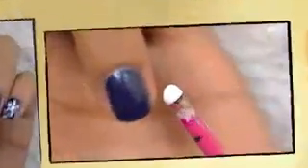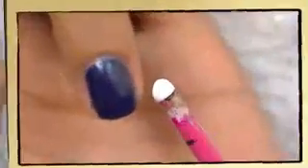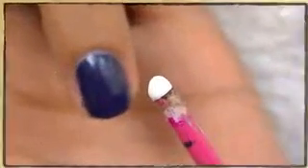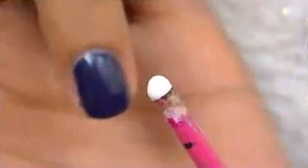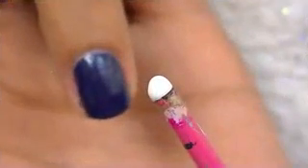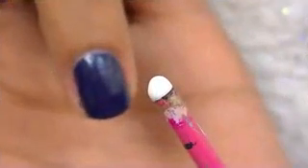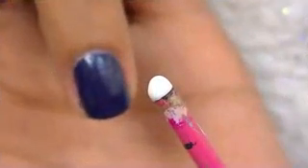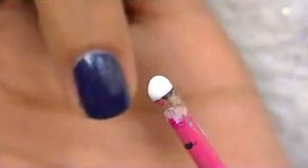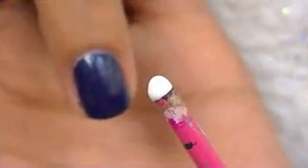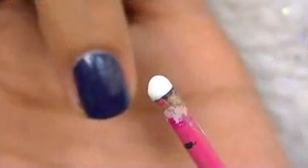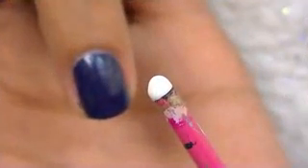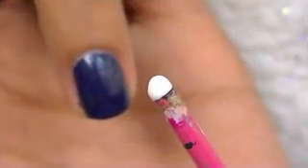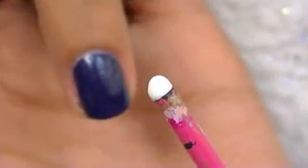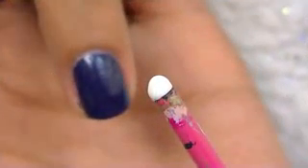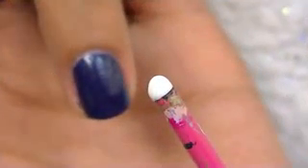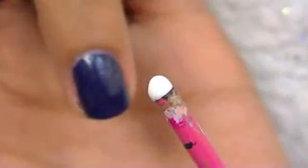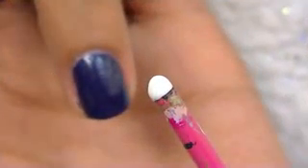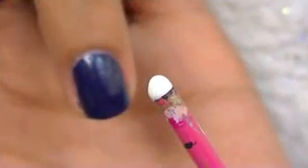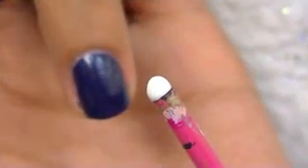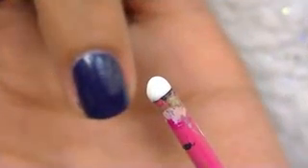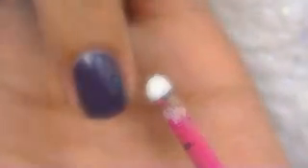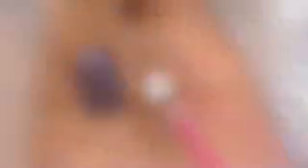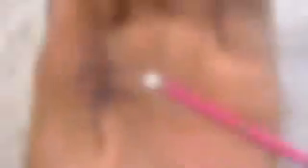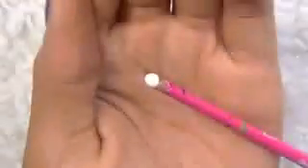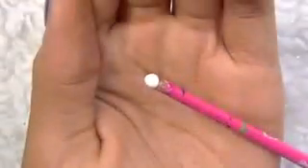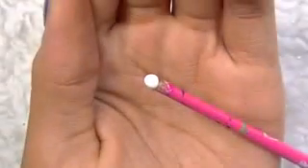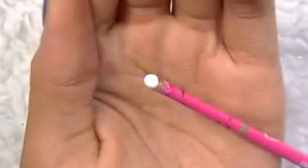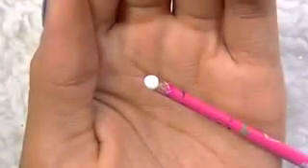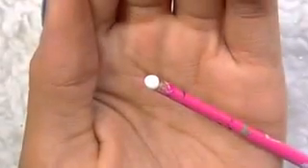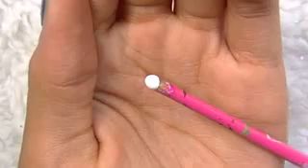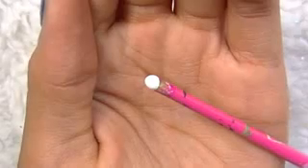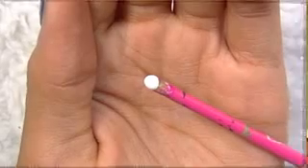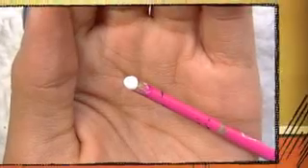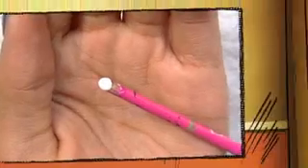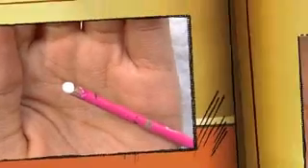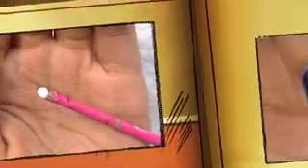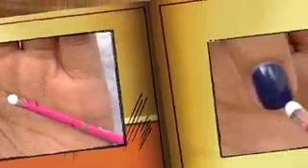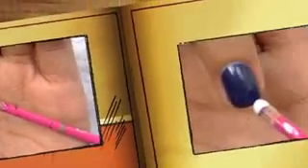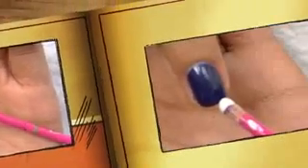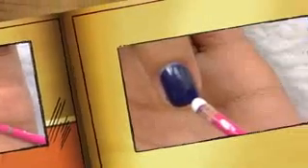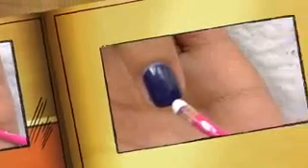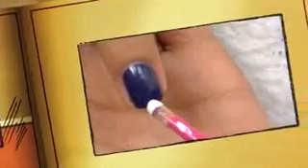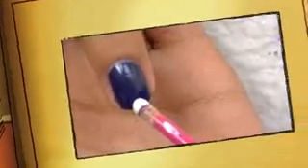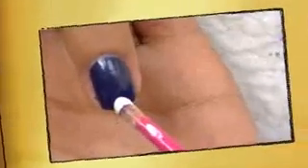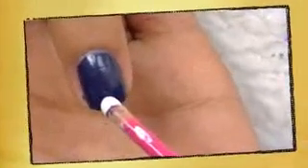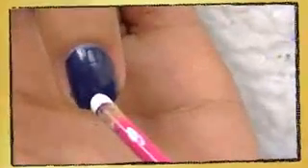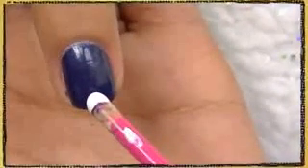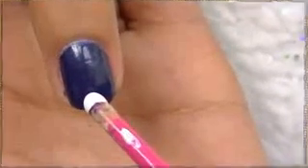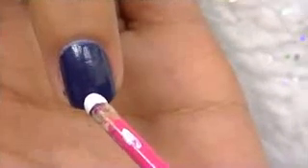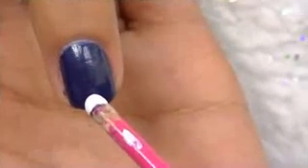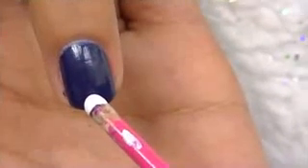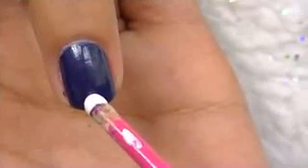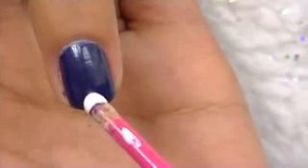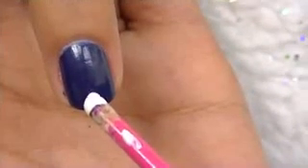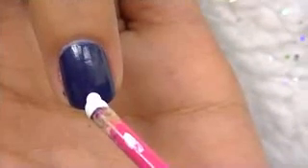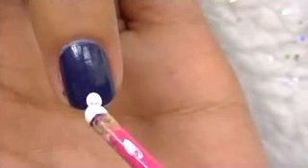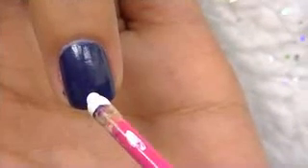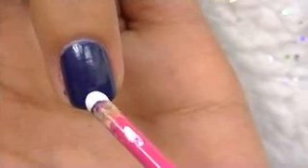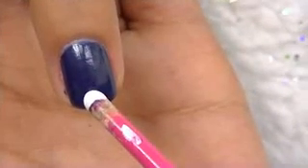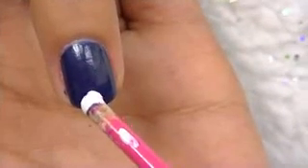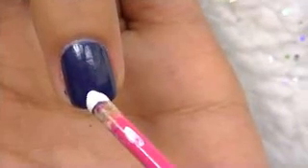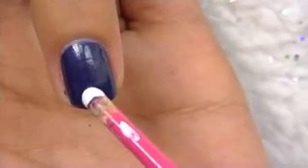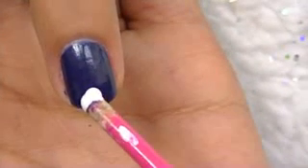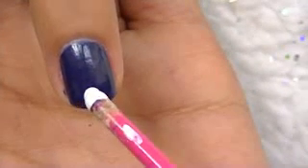First, start off with a dark blue base color on your nails. I'm going to be using the back of a brush as a dotting tool, which works perfectly fine.